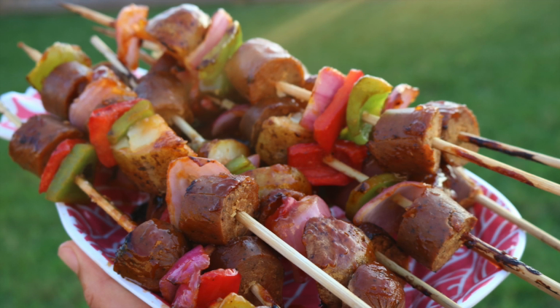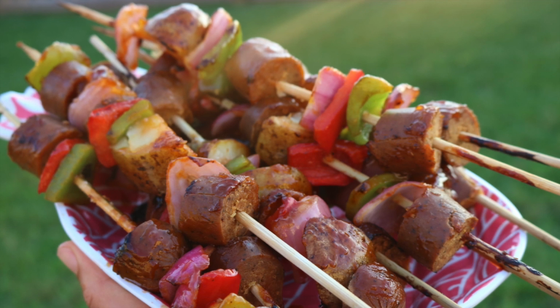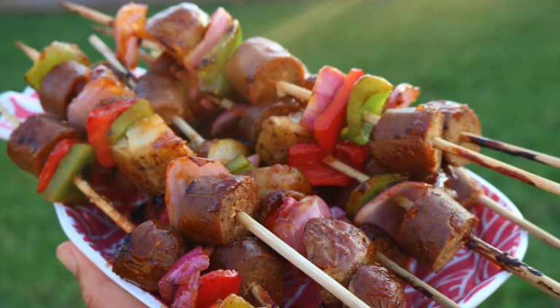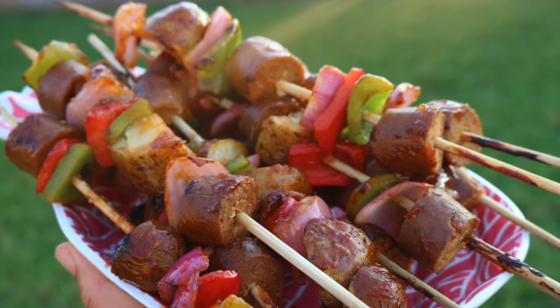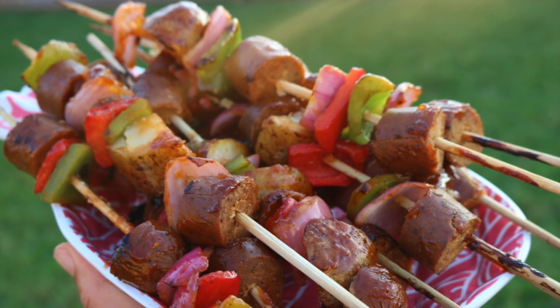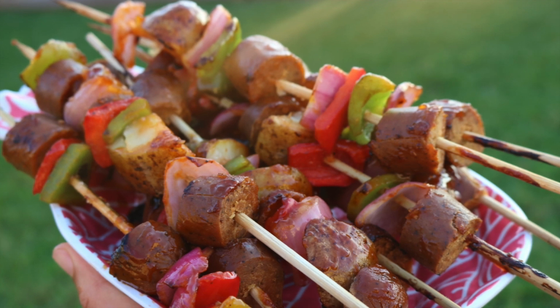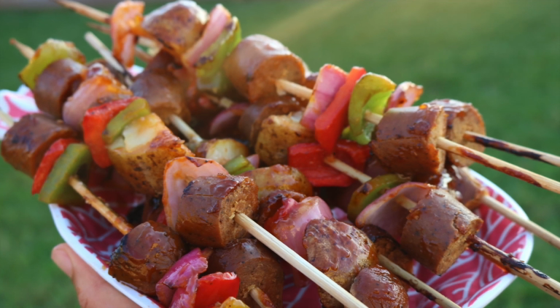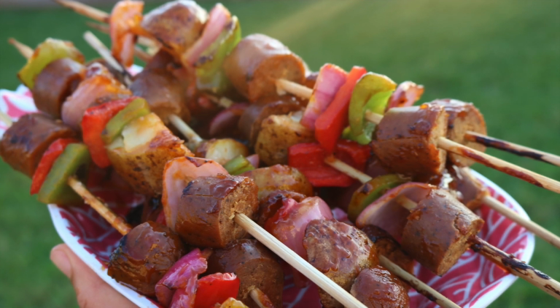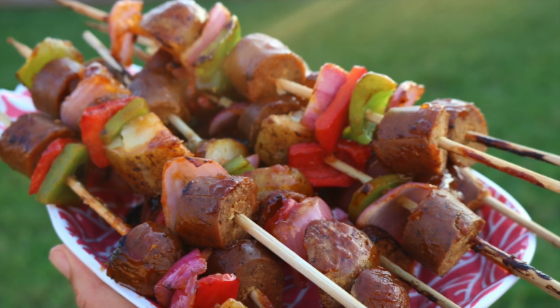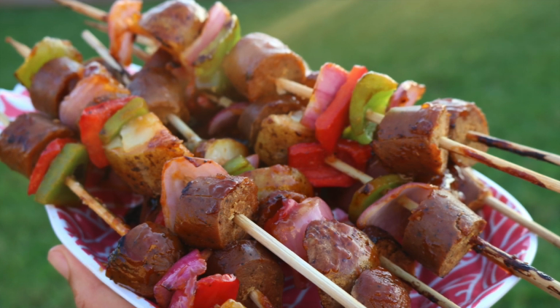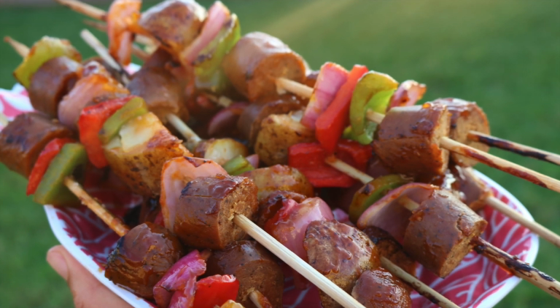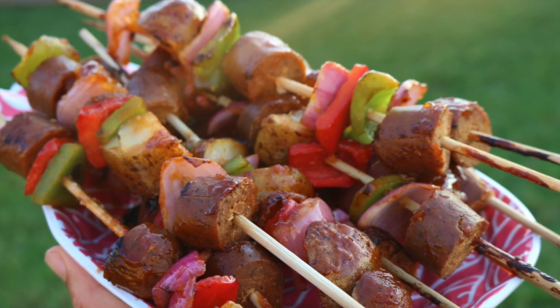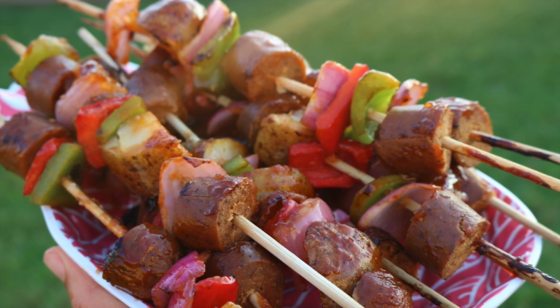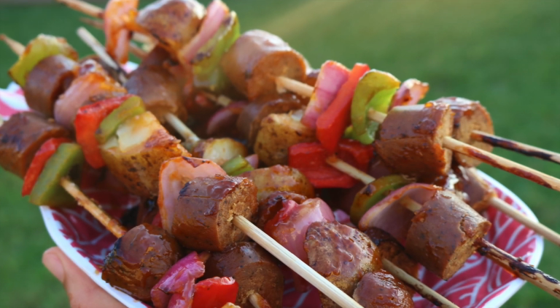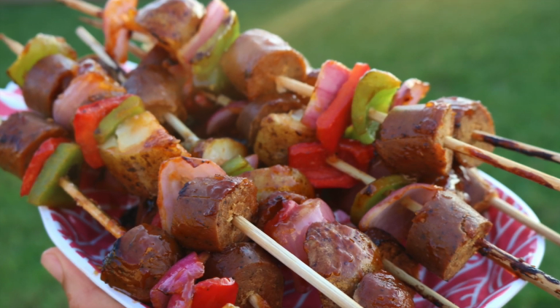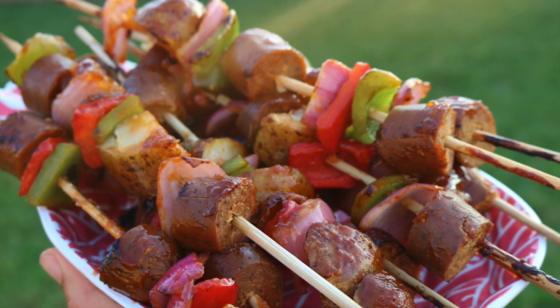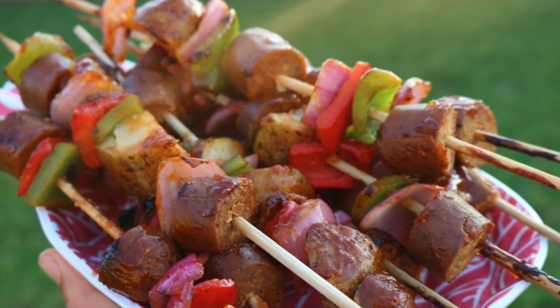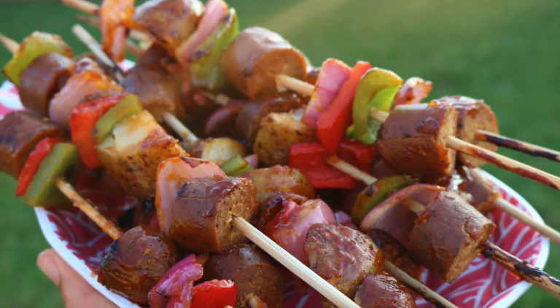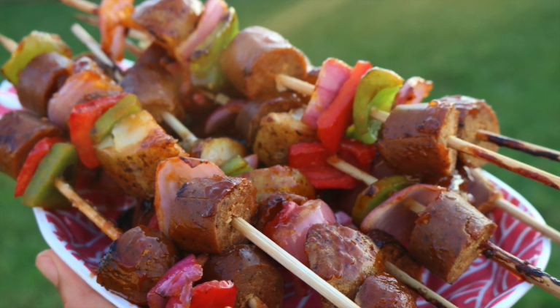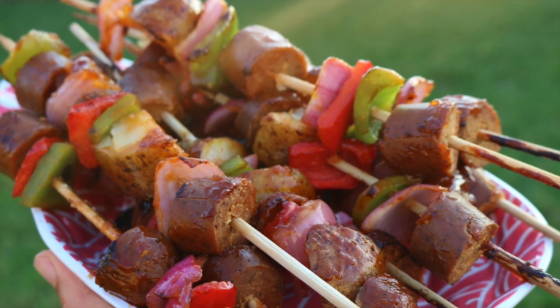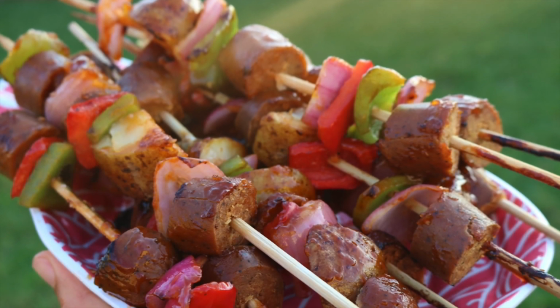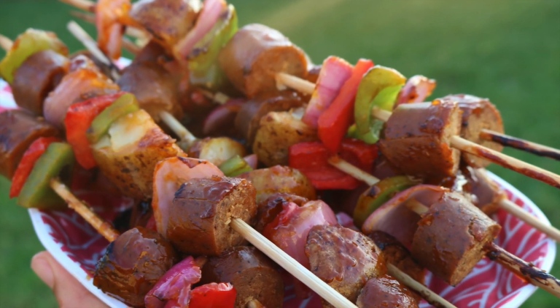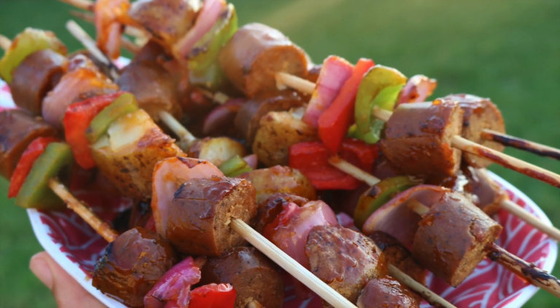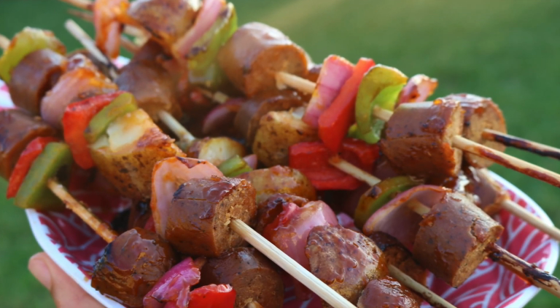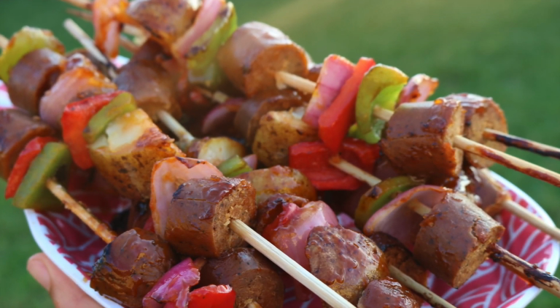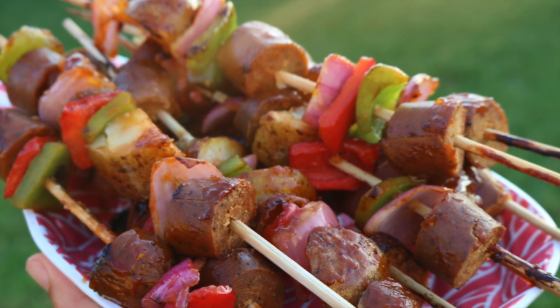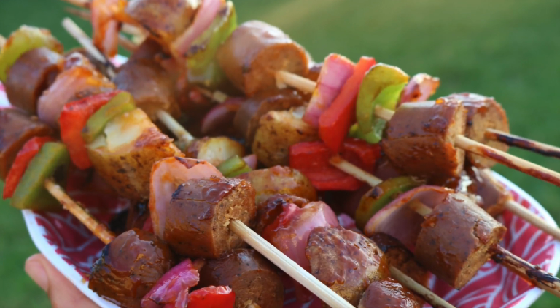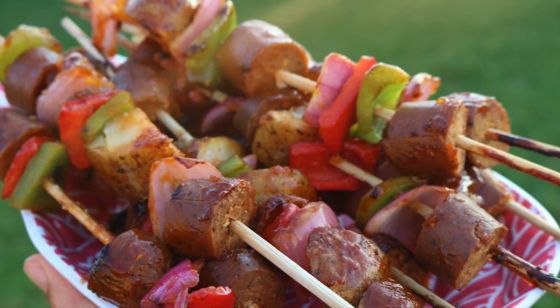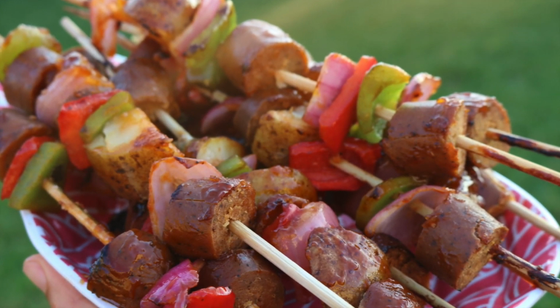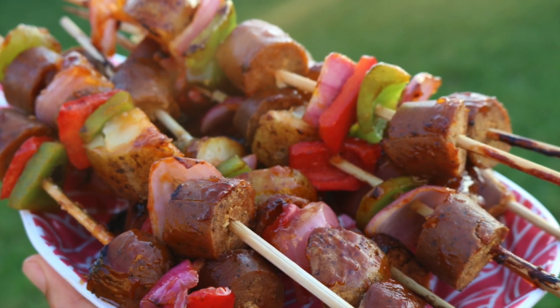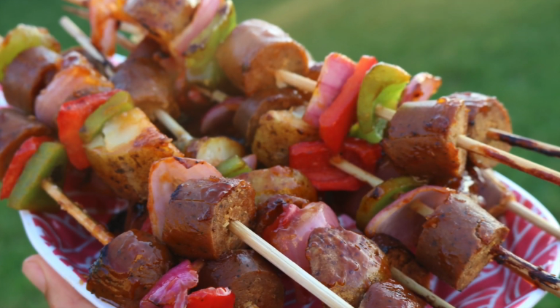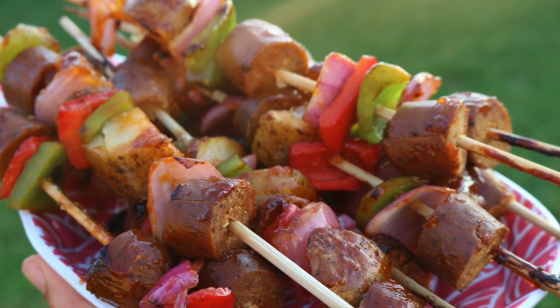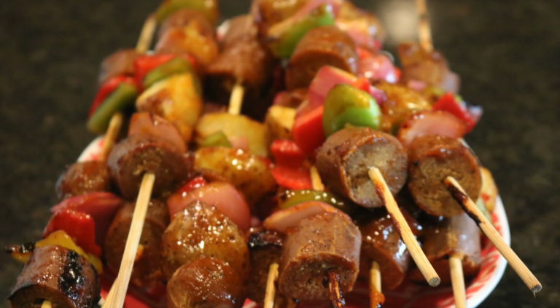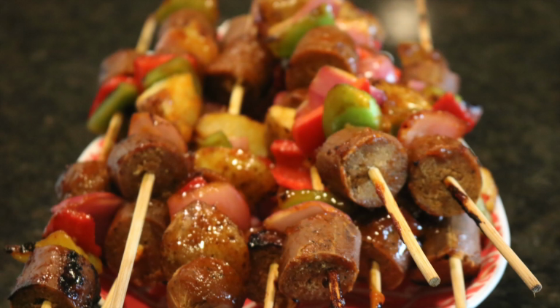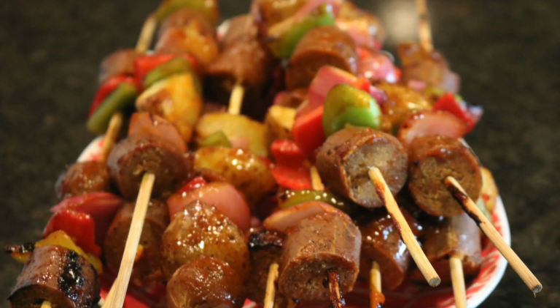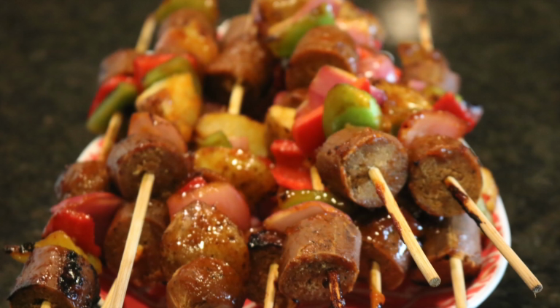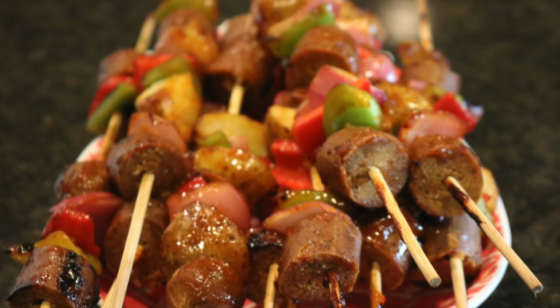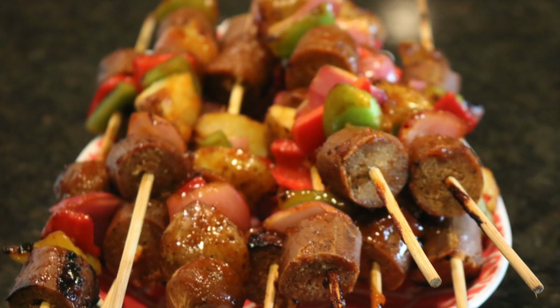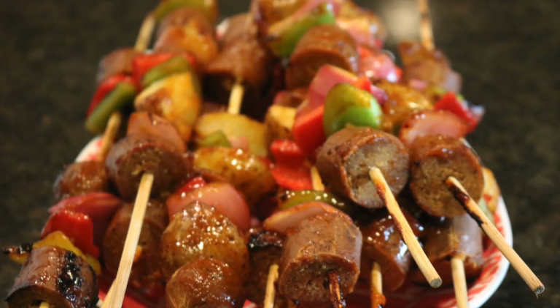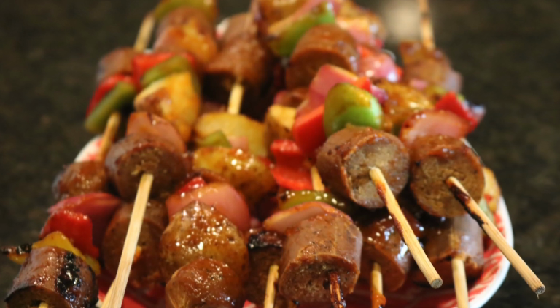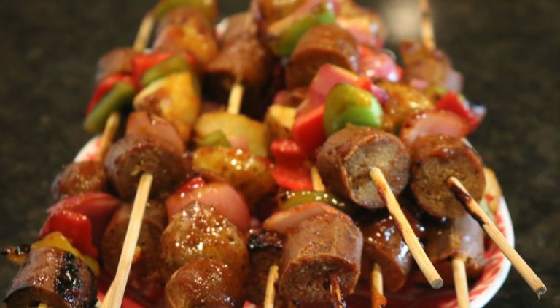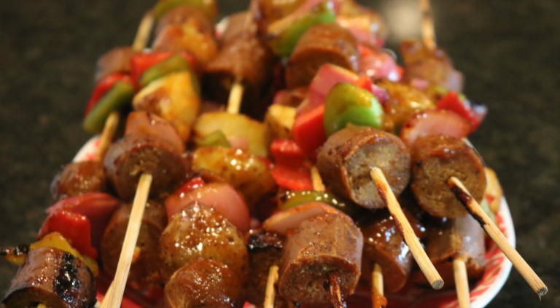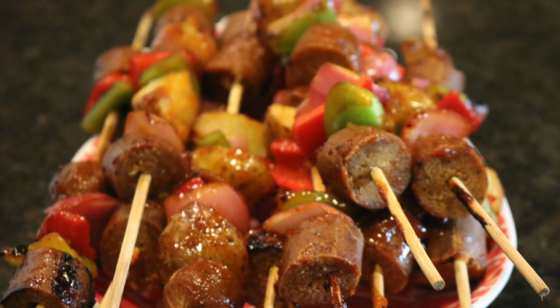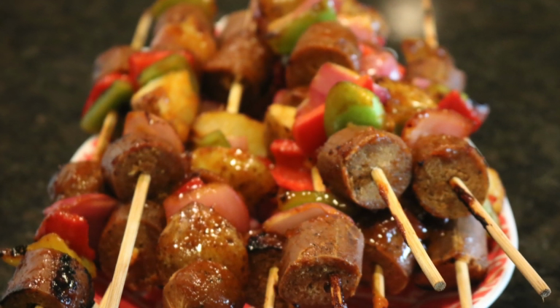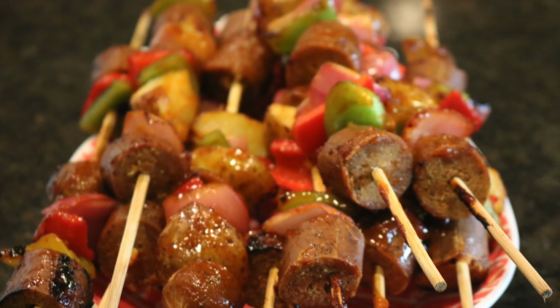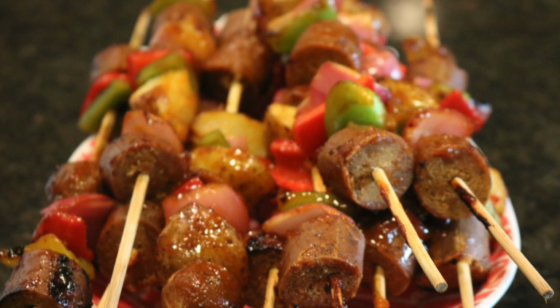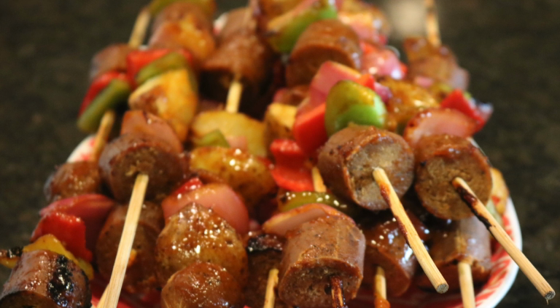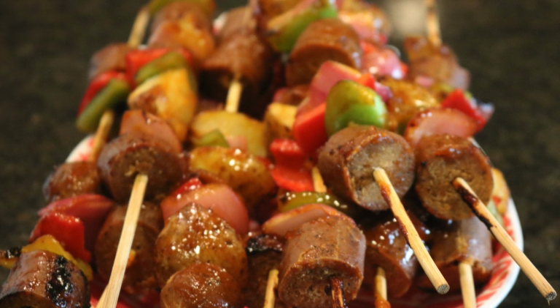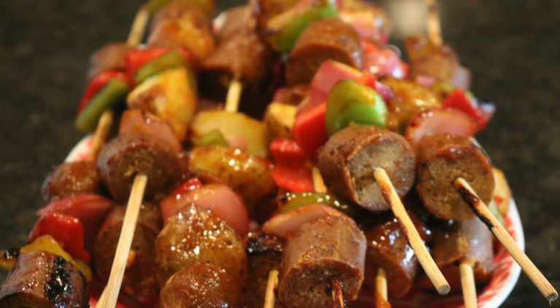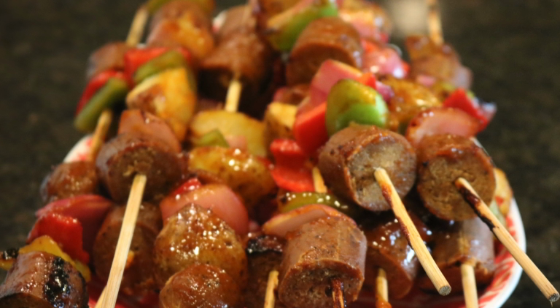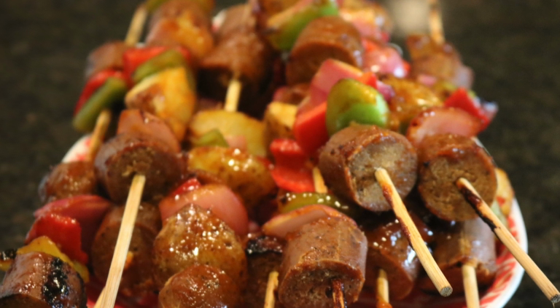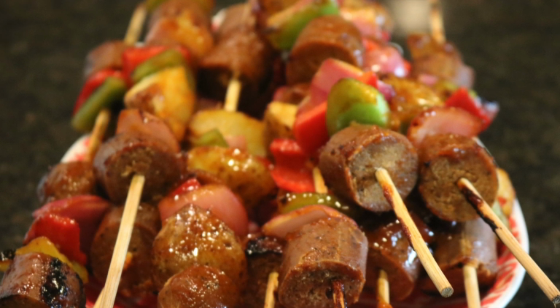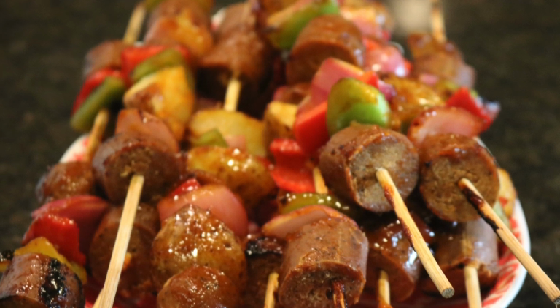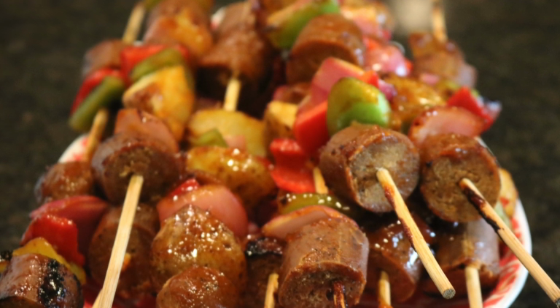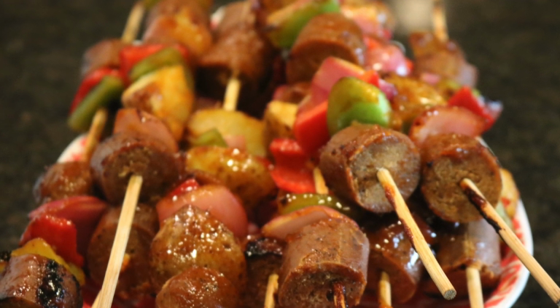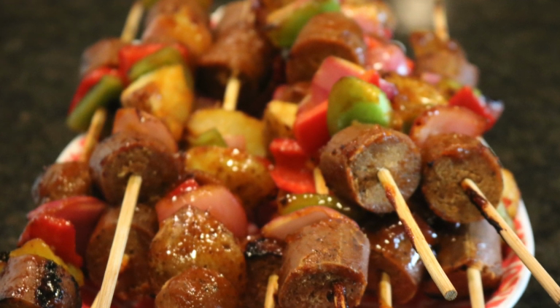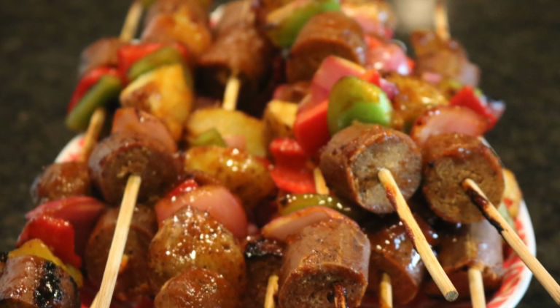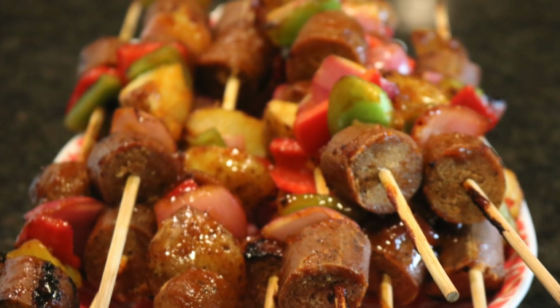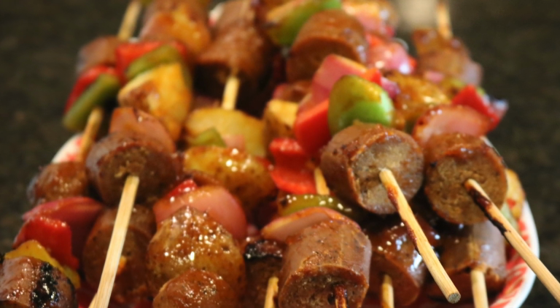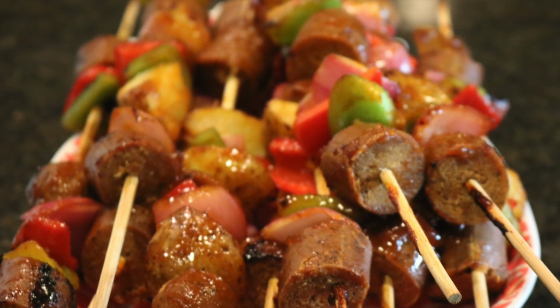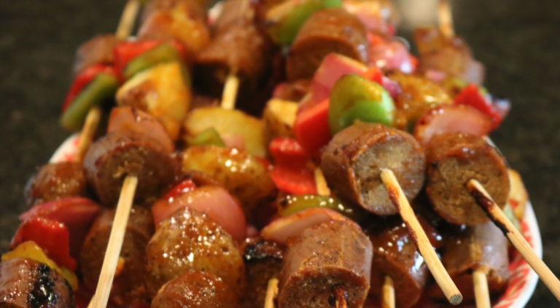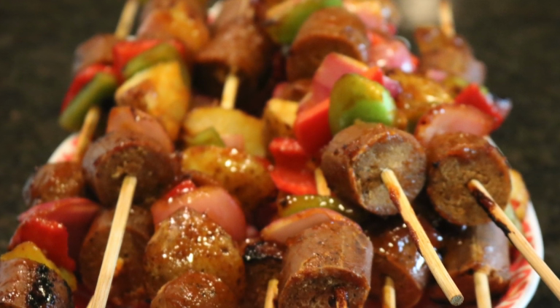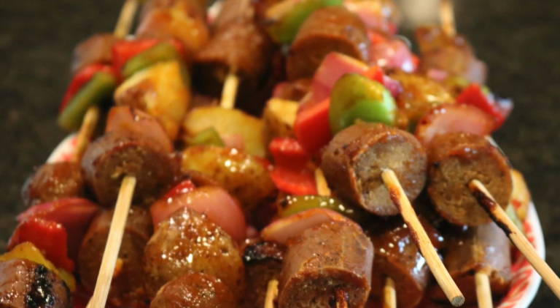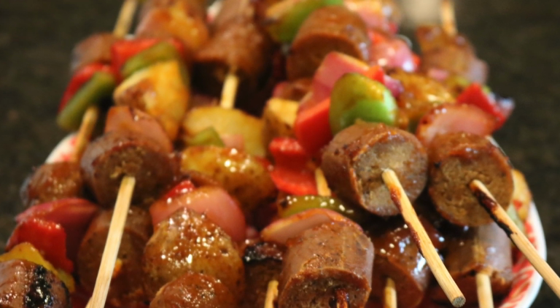Hey everyone, it's Lexus. In this video I'm going to show you how to make Pineapple Hawaiian Vegan Shish Kebabs.